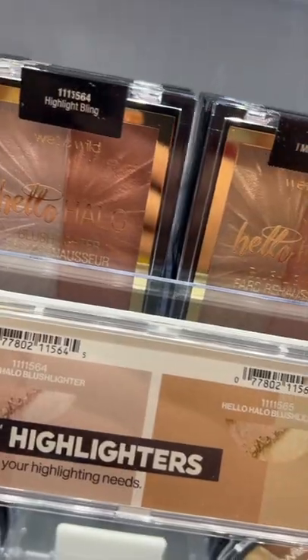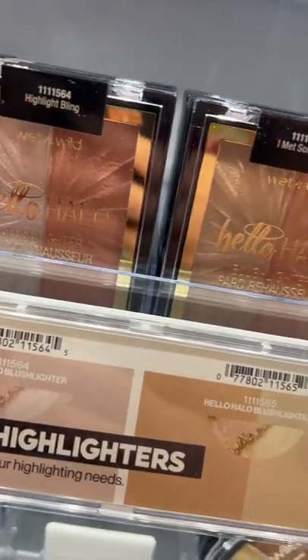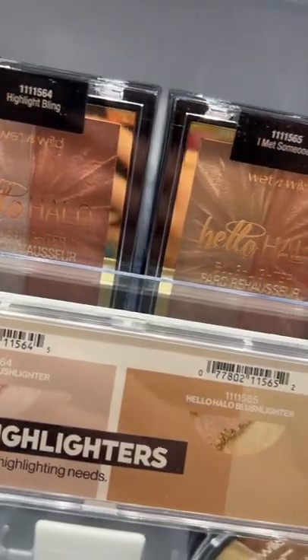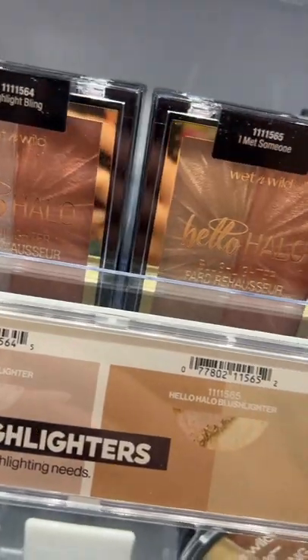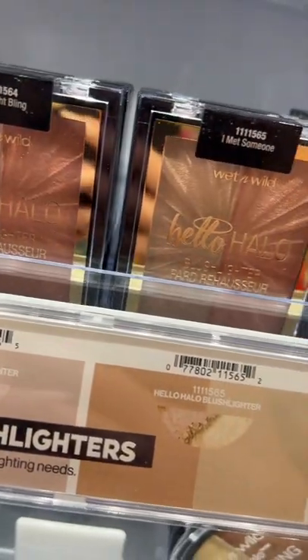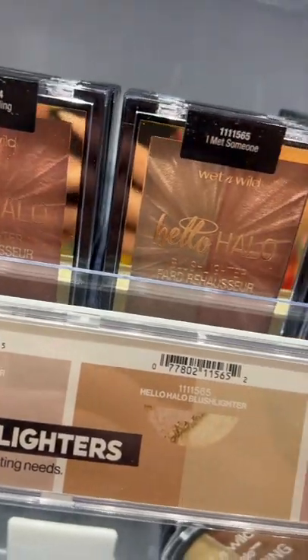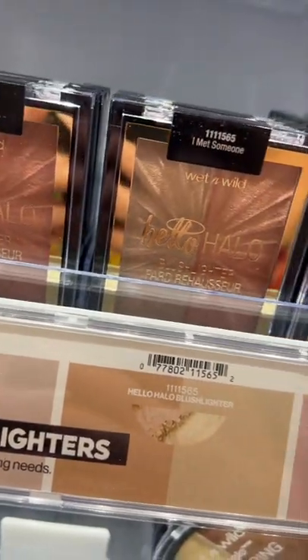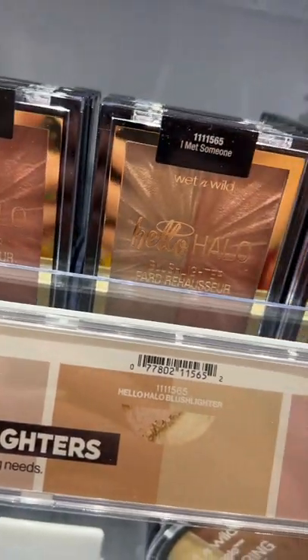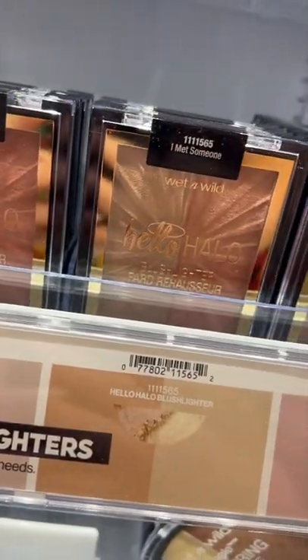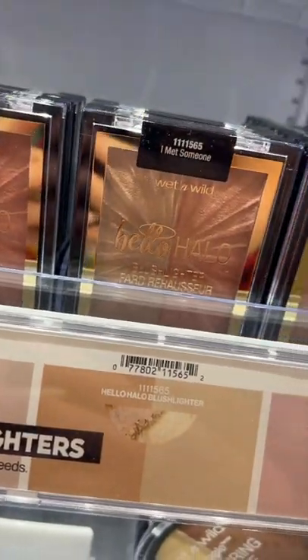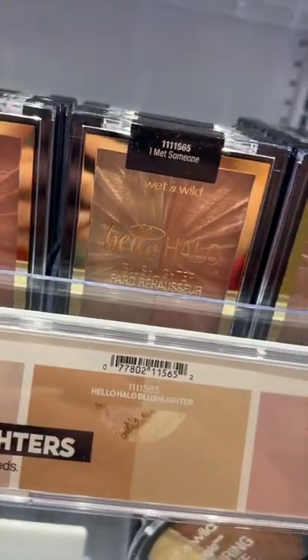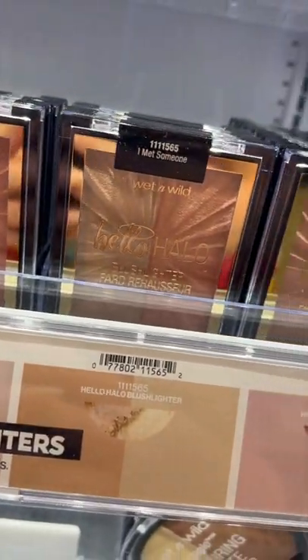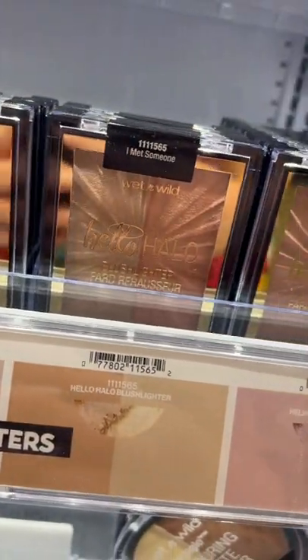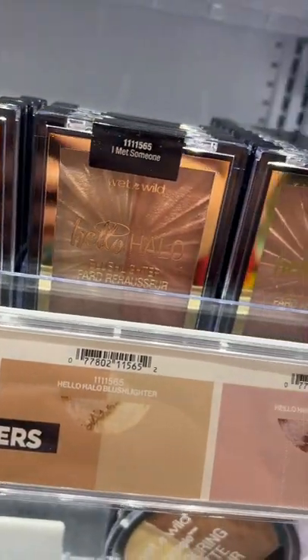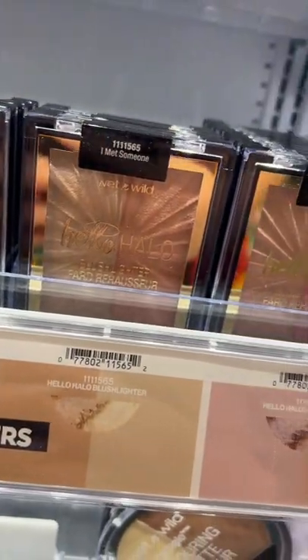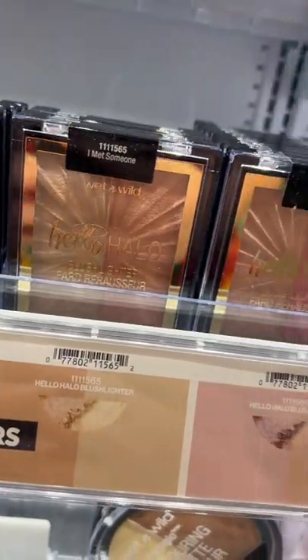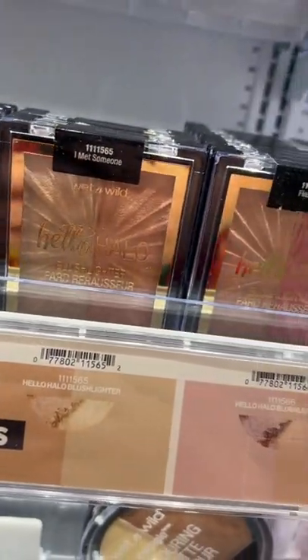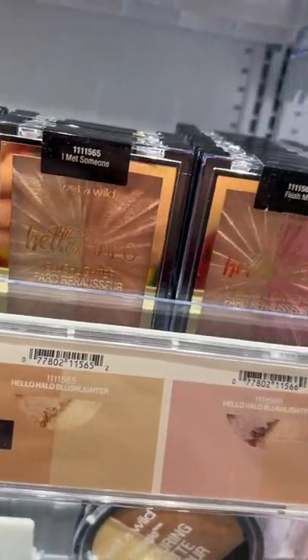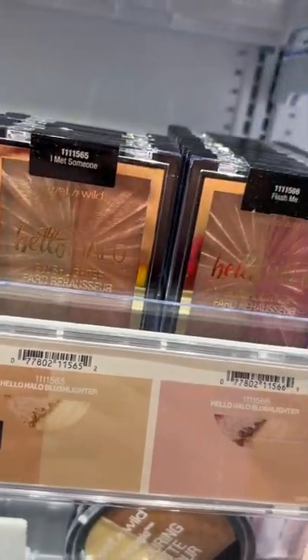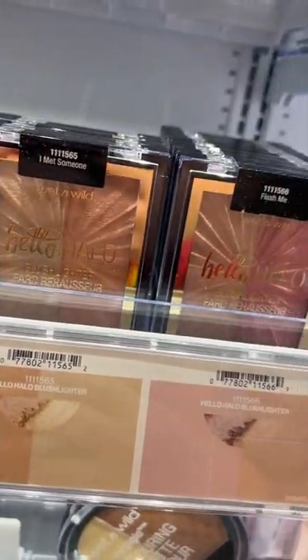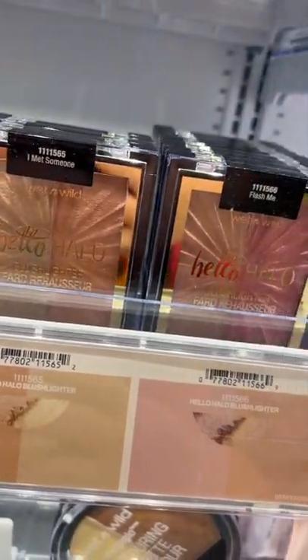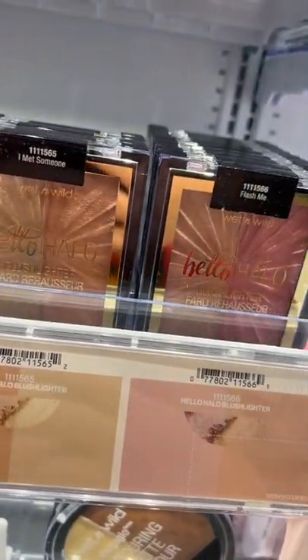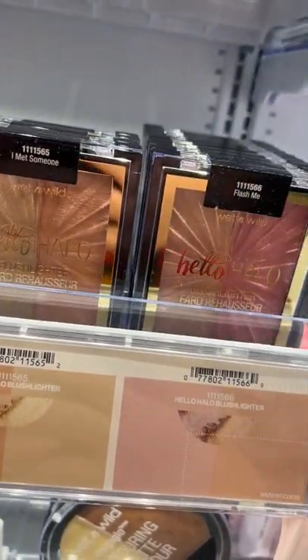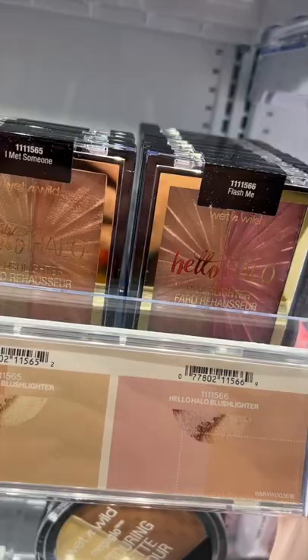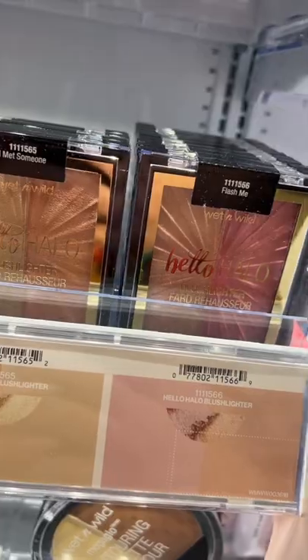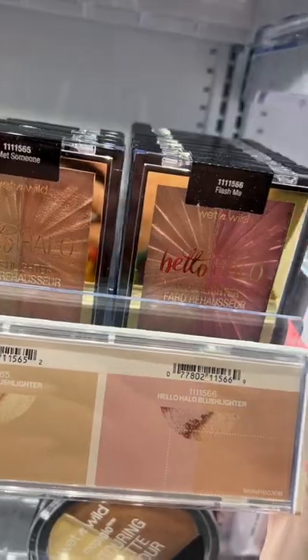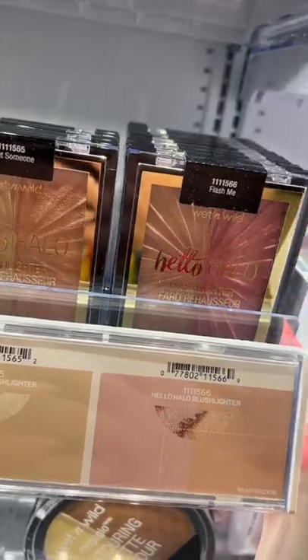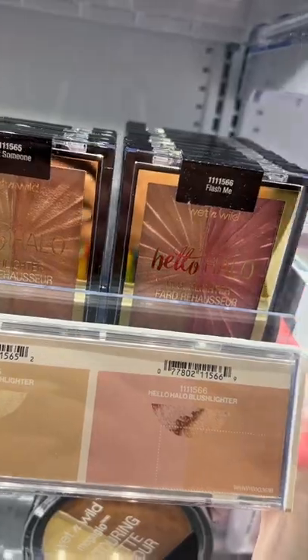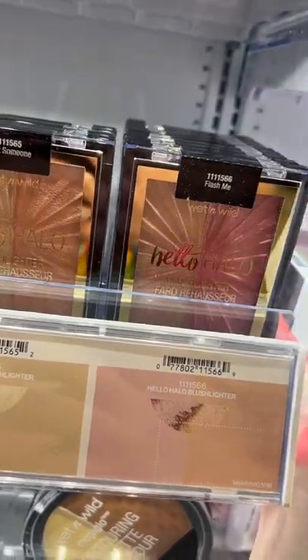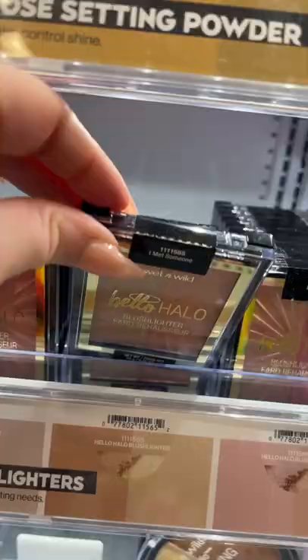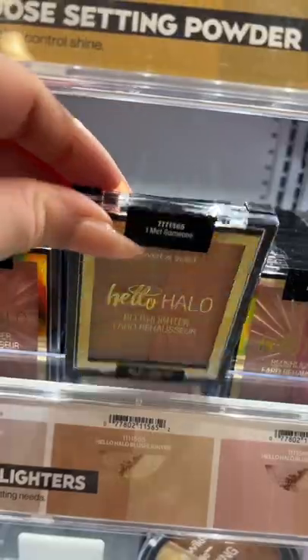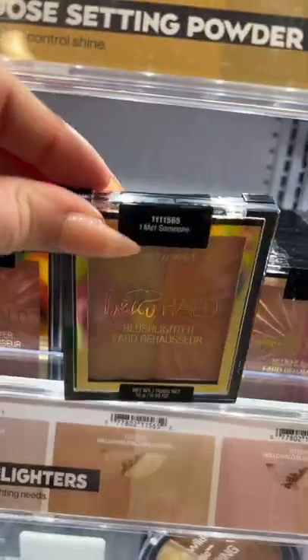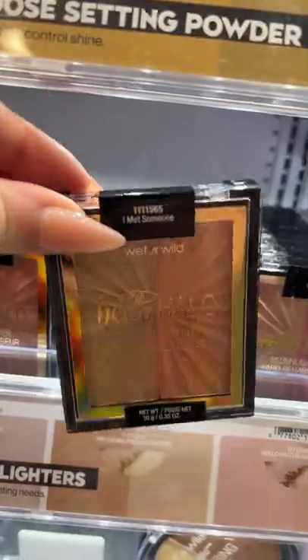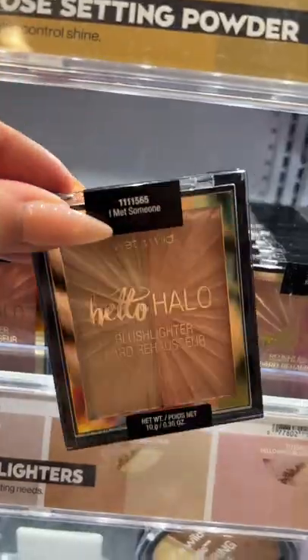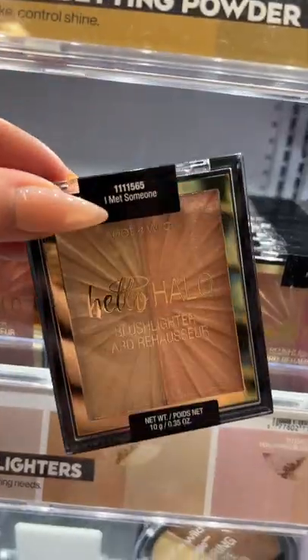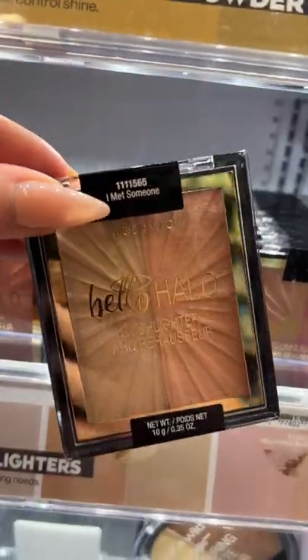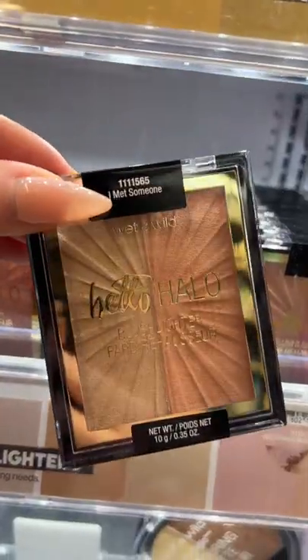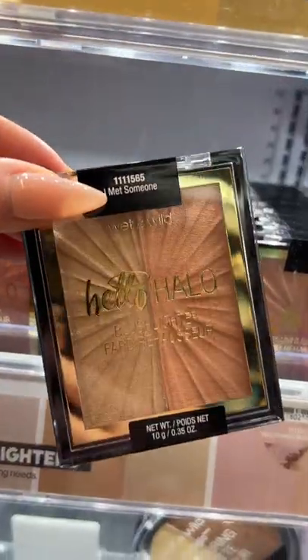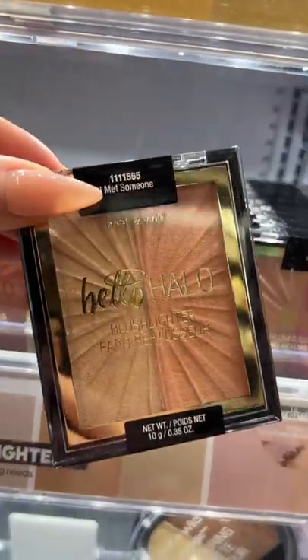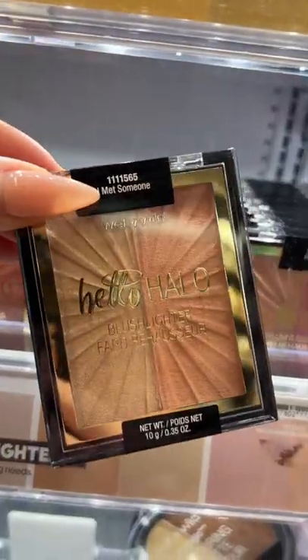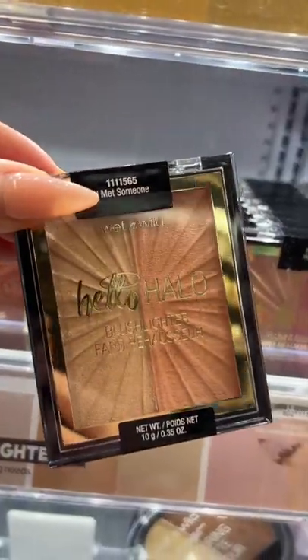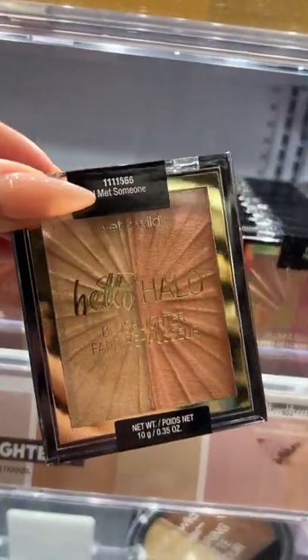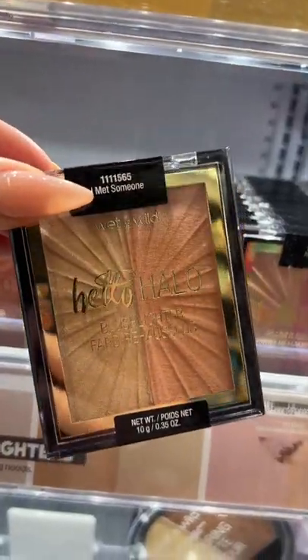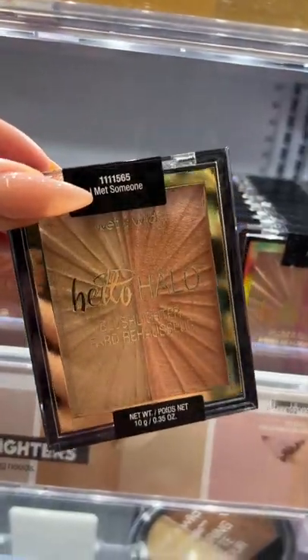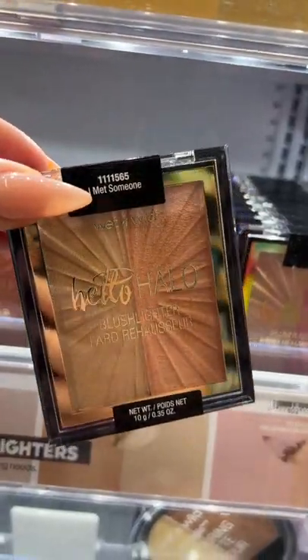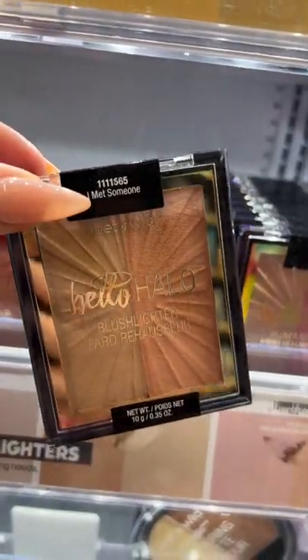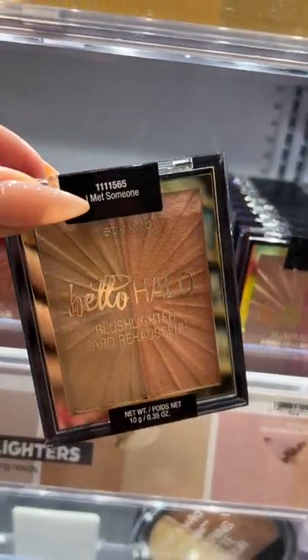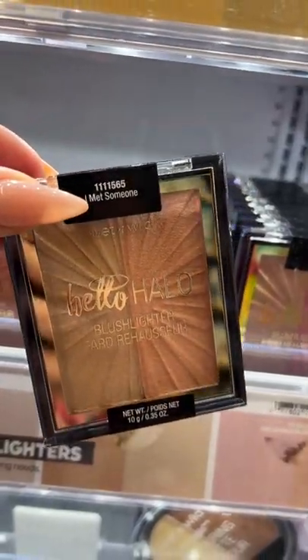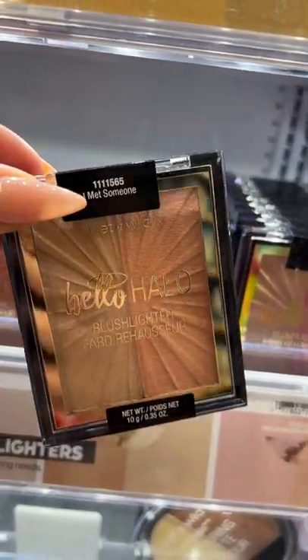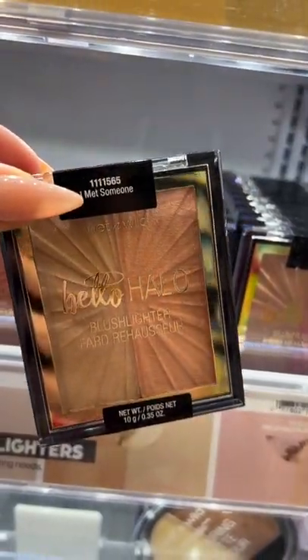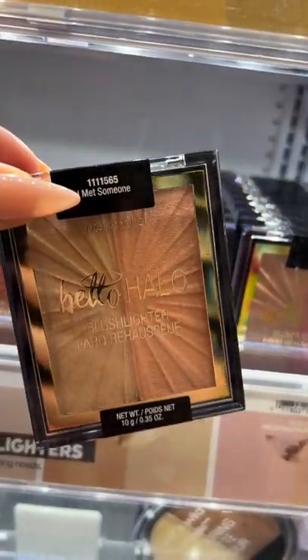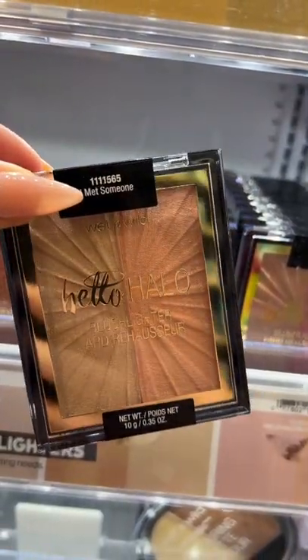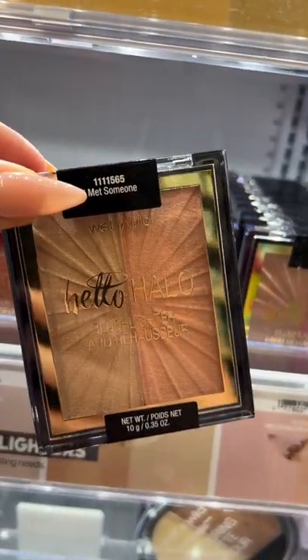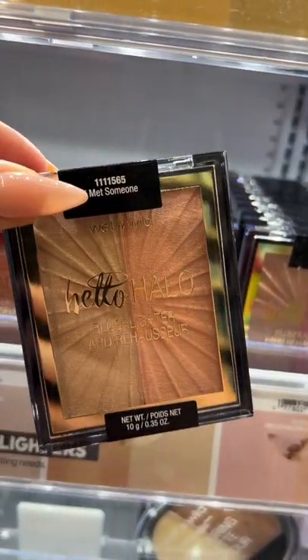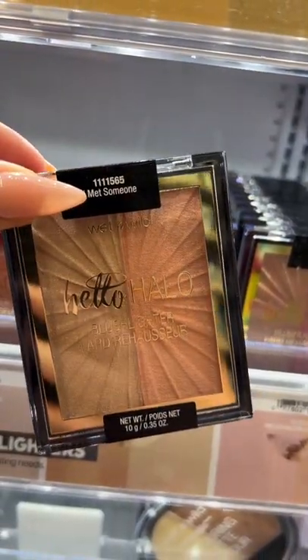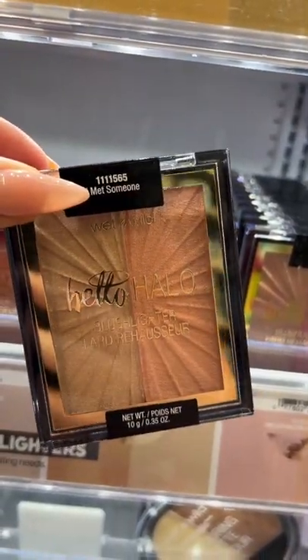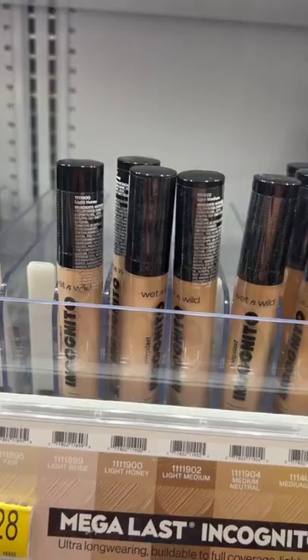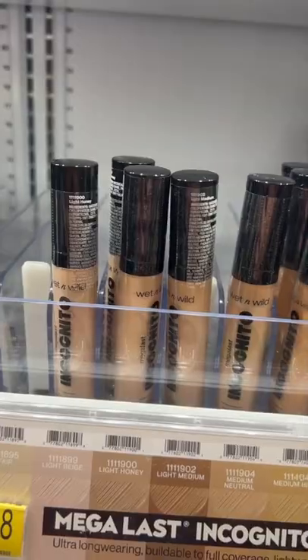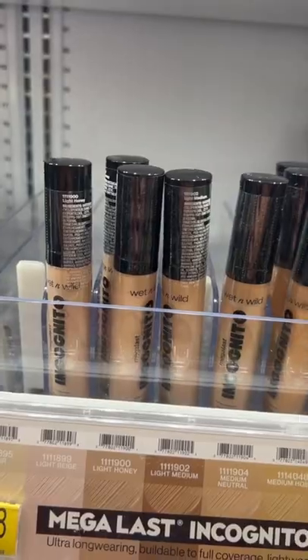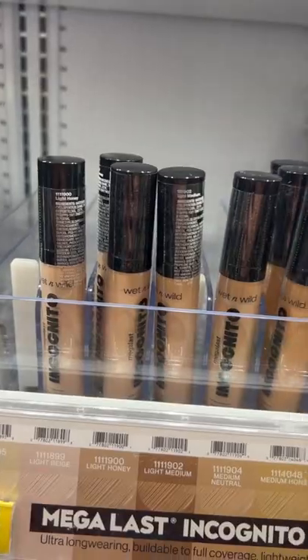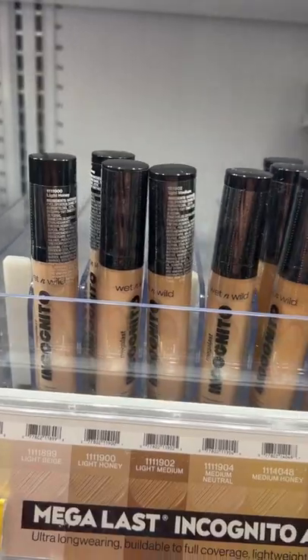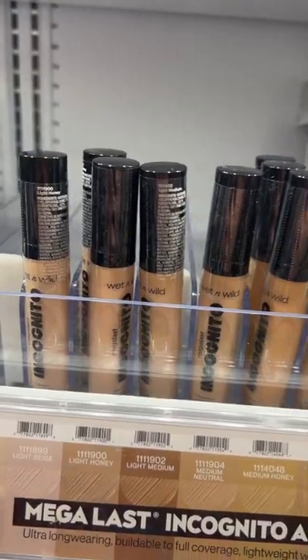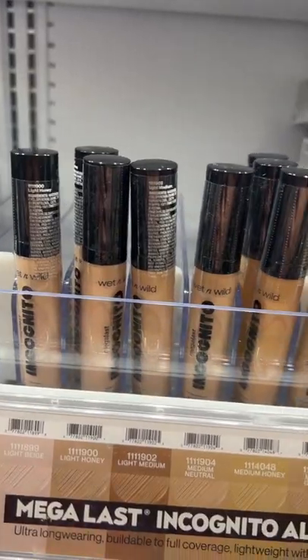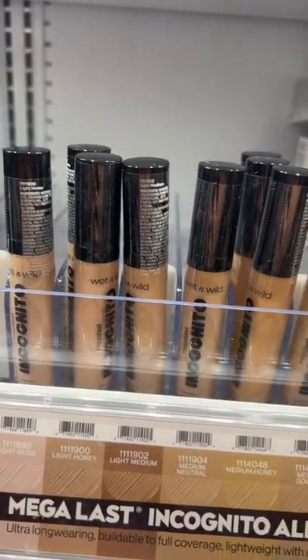When we're talking drugstore highlights, there's nobody better than Wet n Wild. I love the Hello Halo Blush Lighter Duo — so you get a blush and highlight in one.